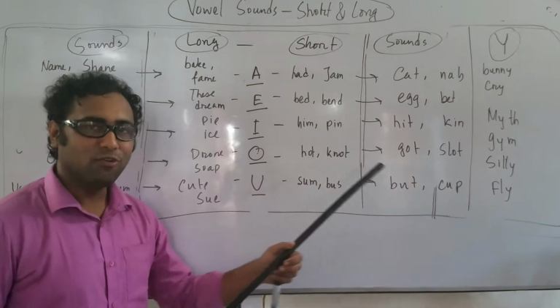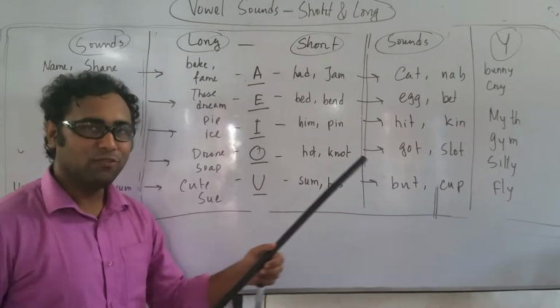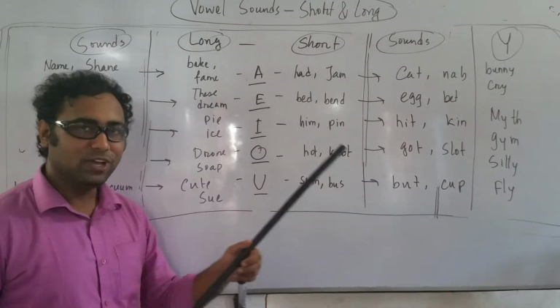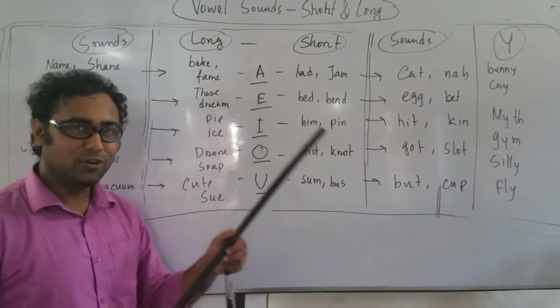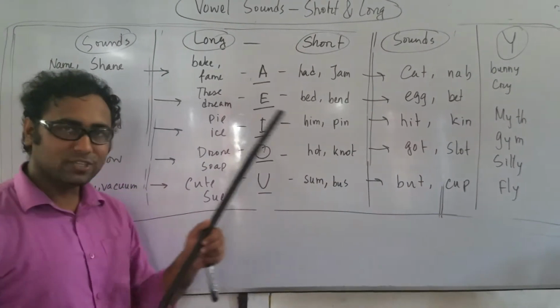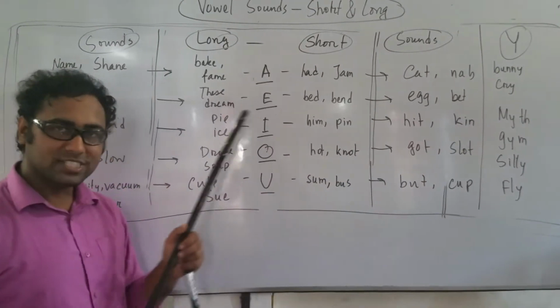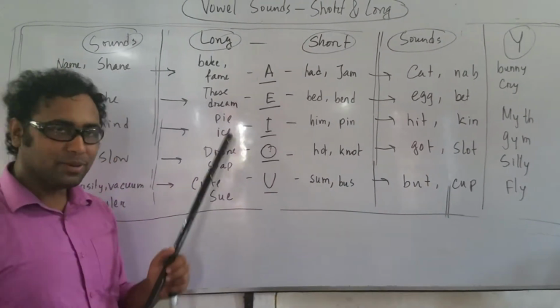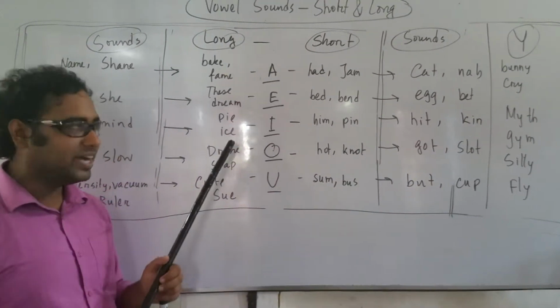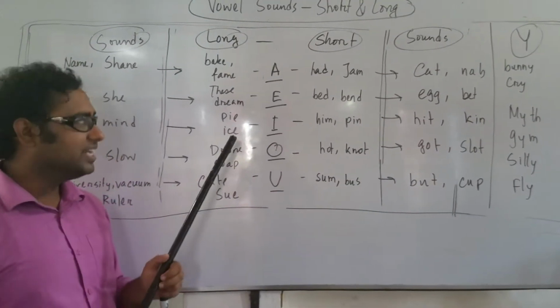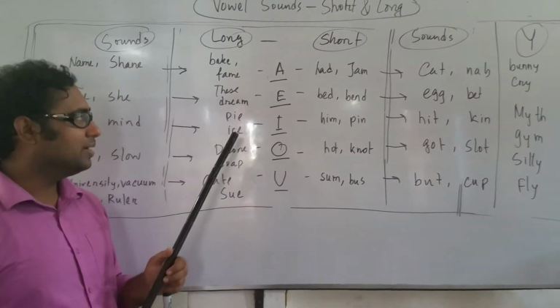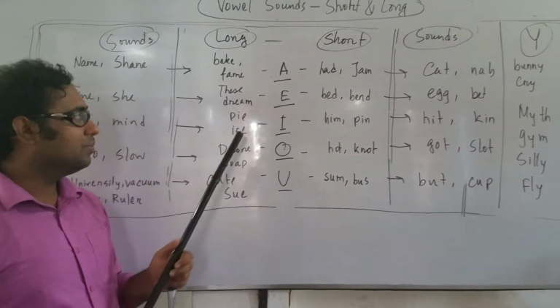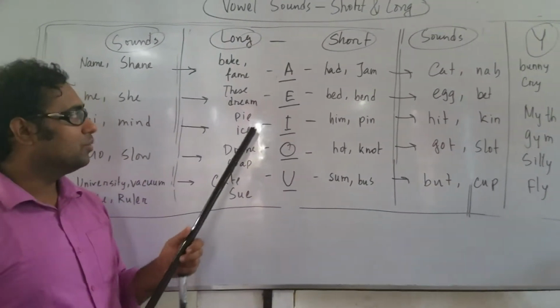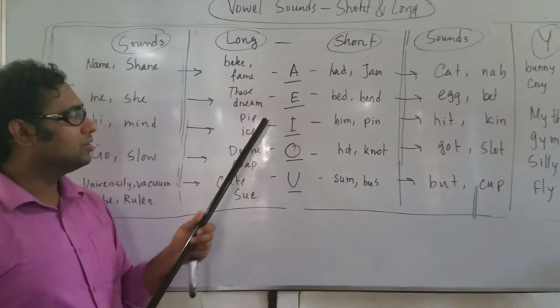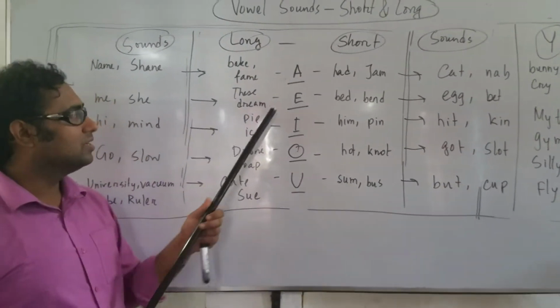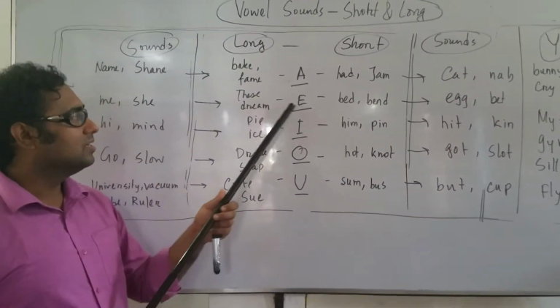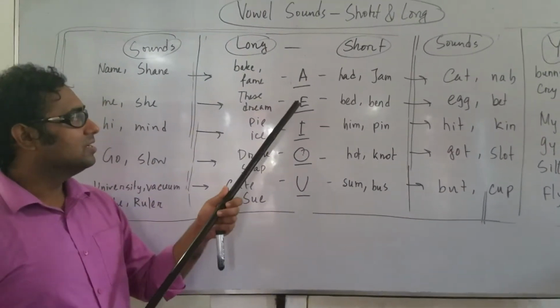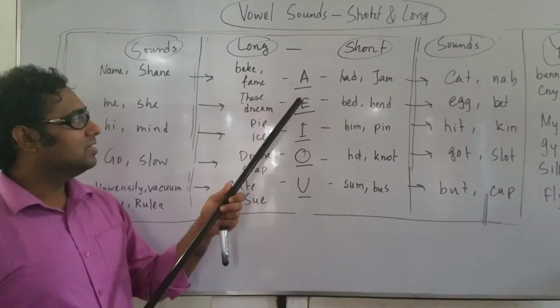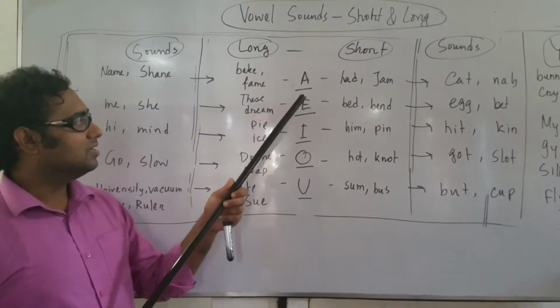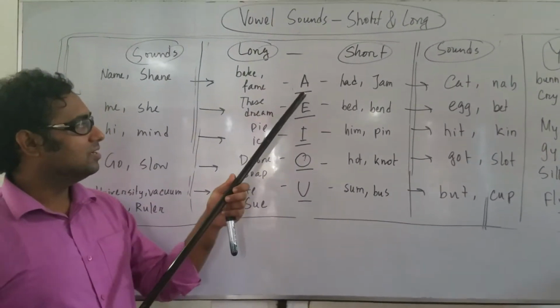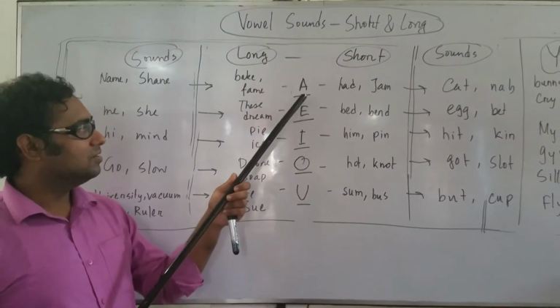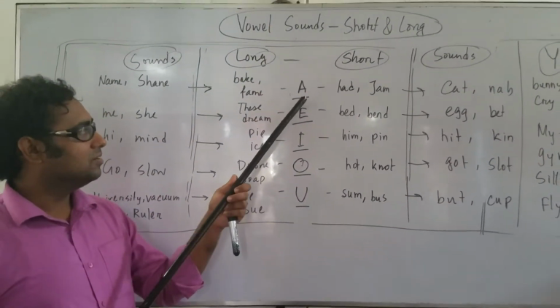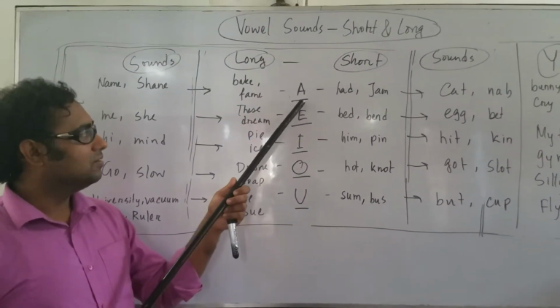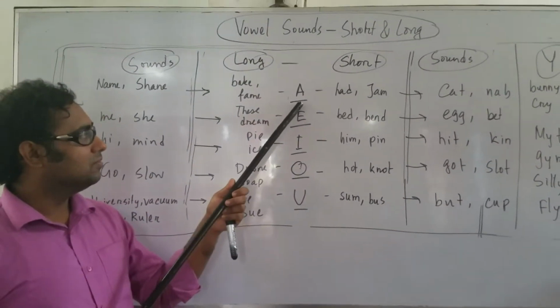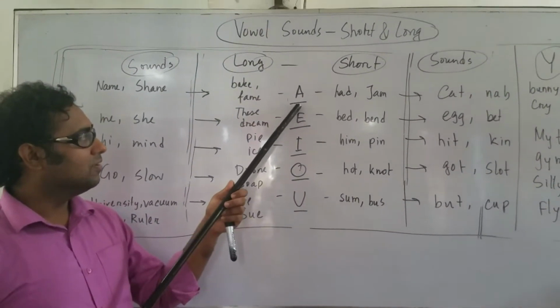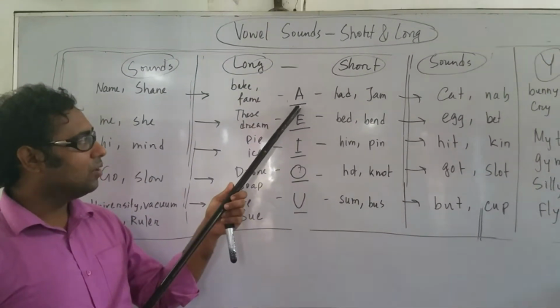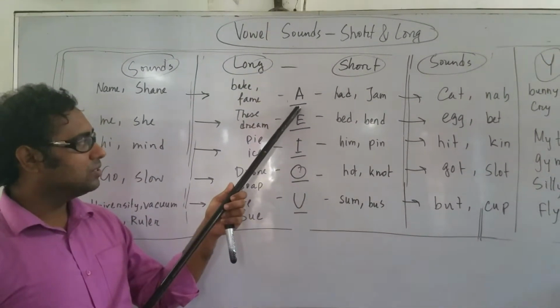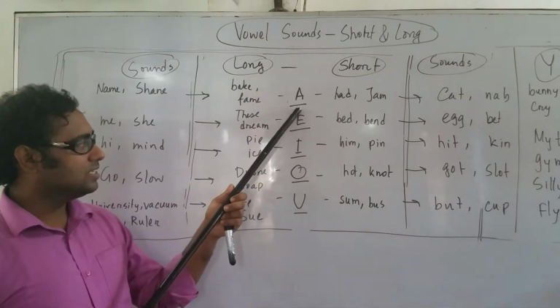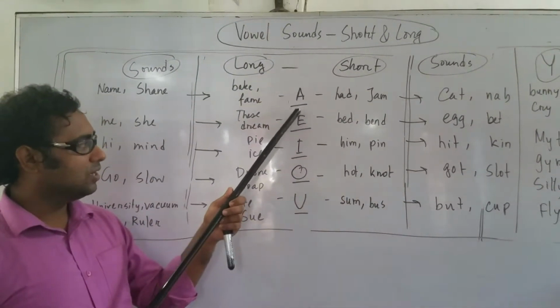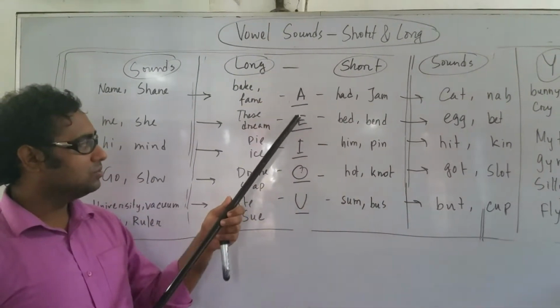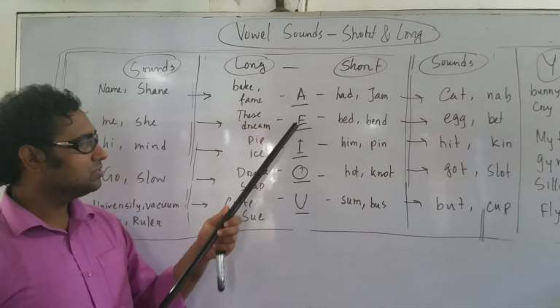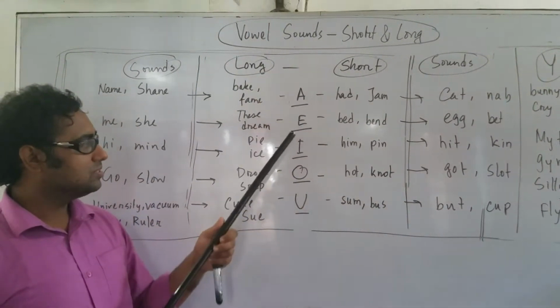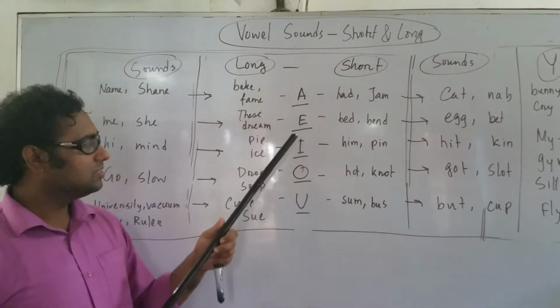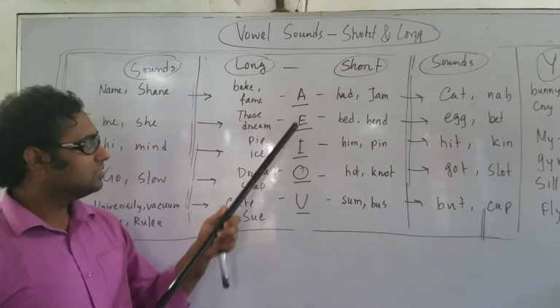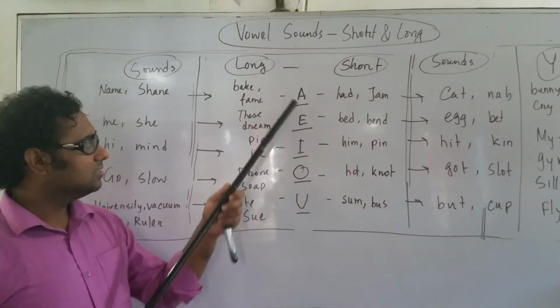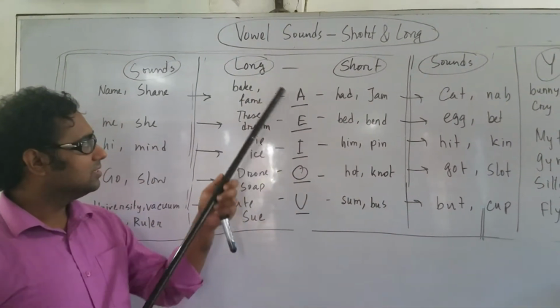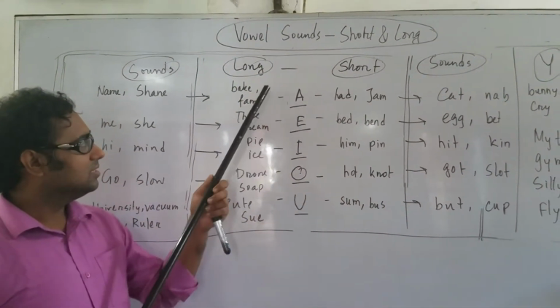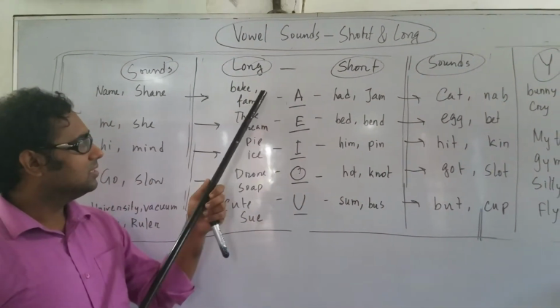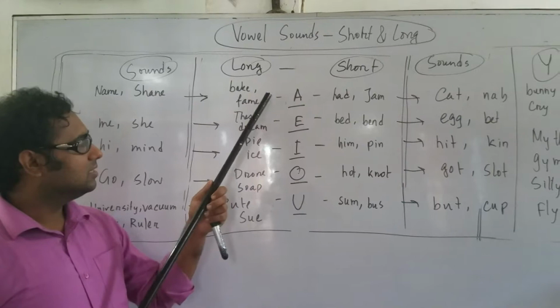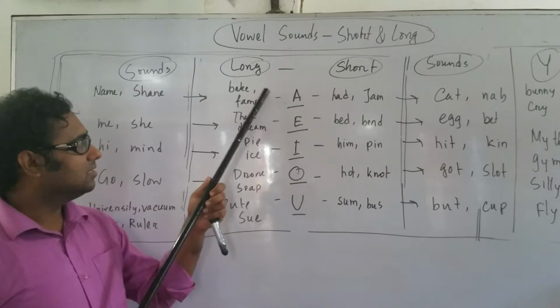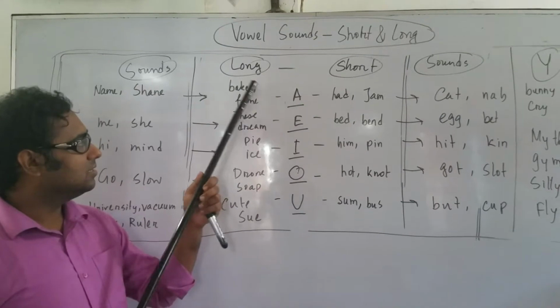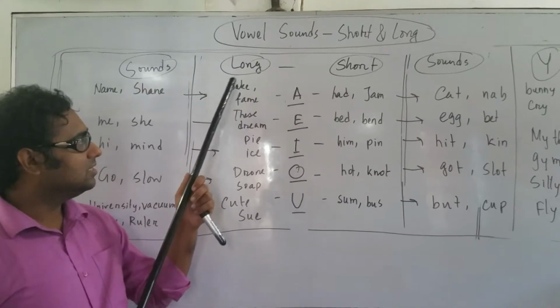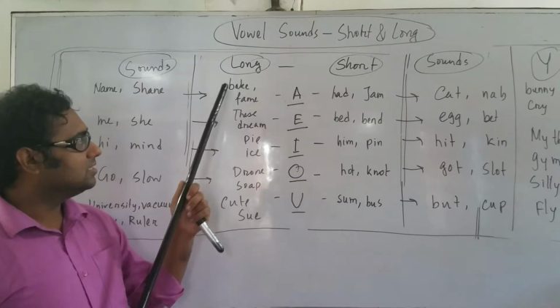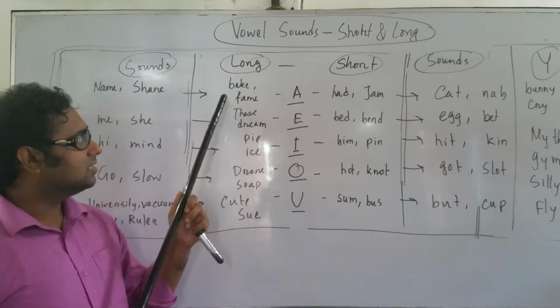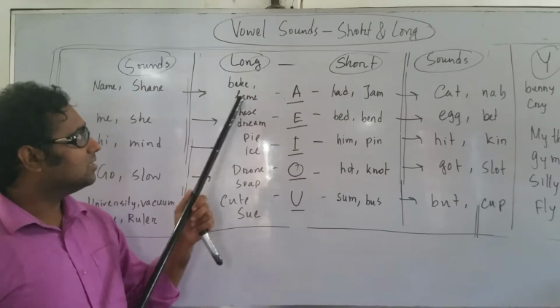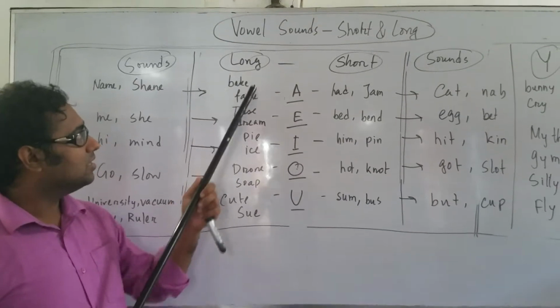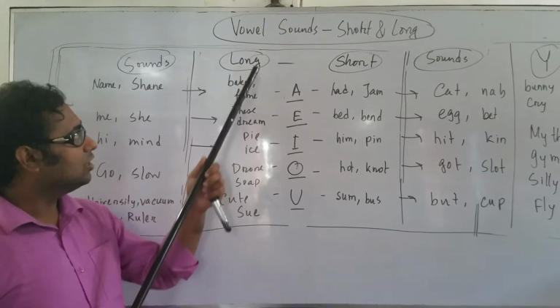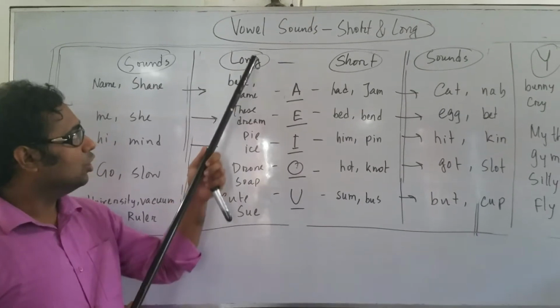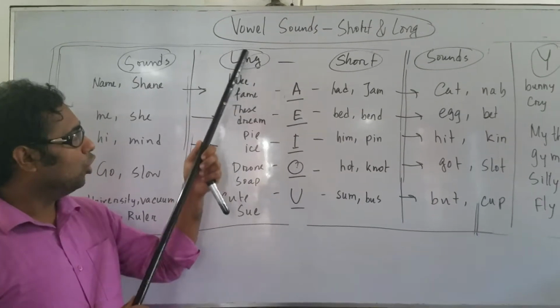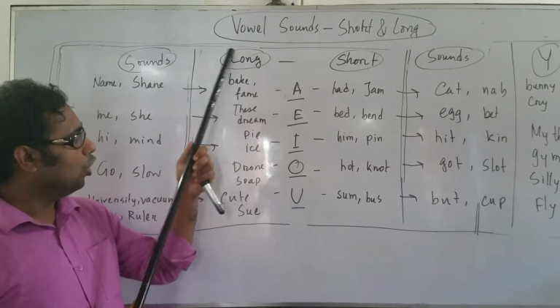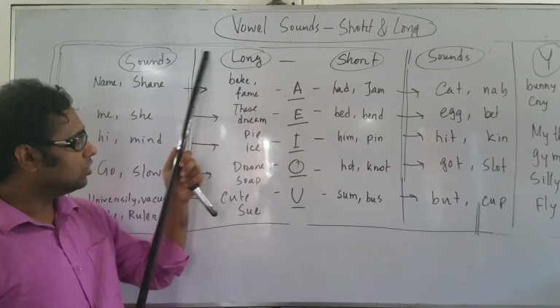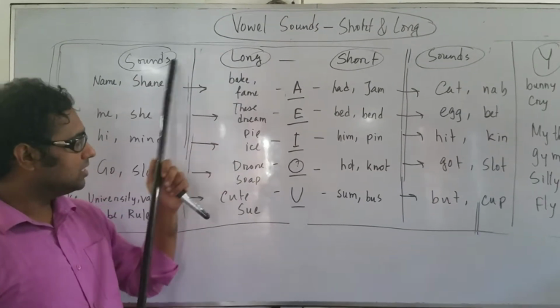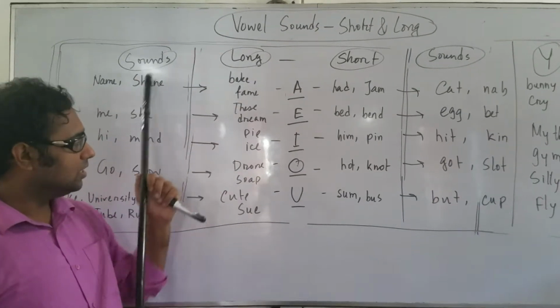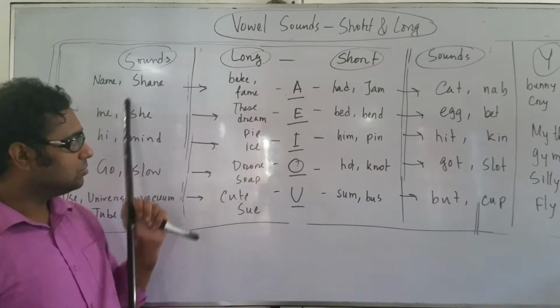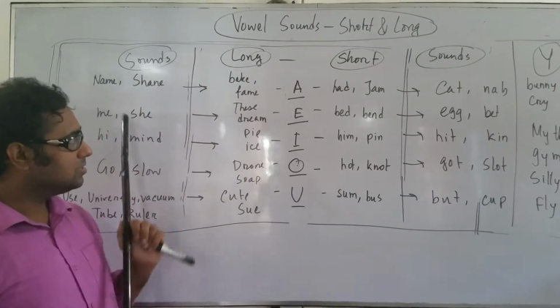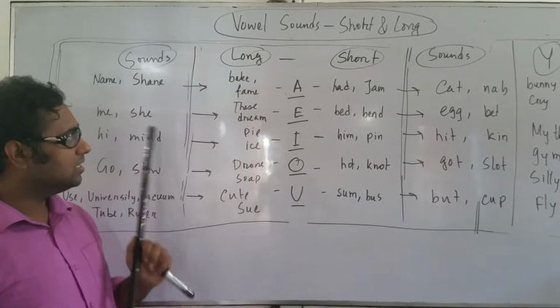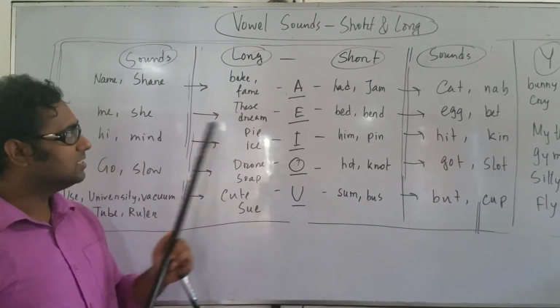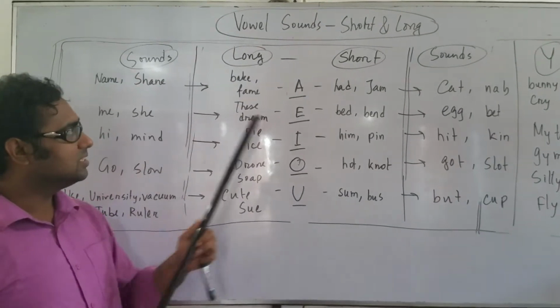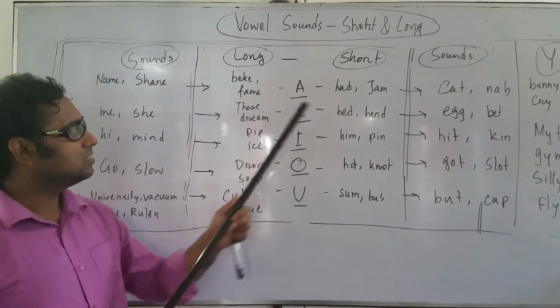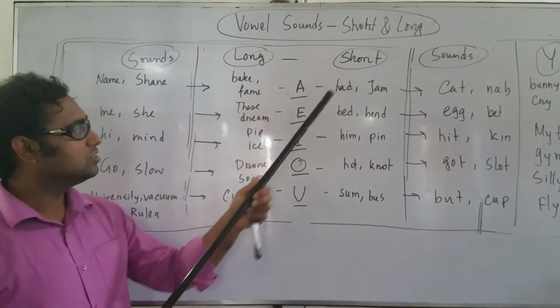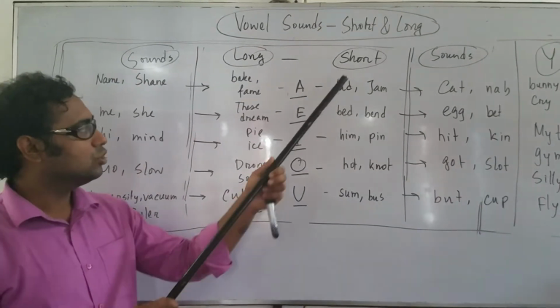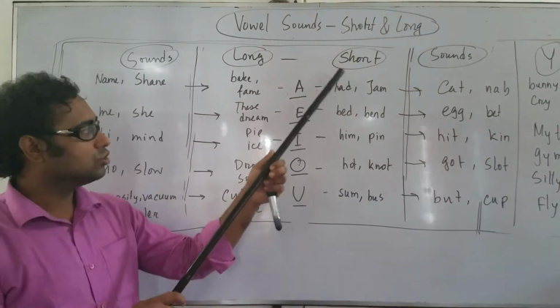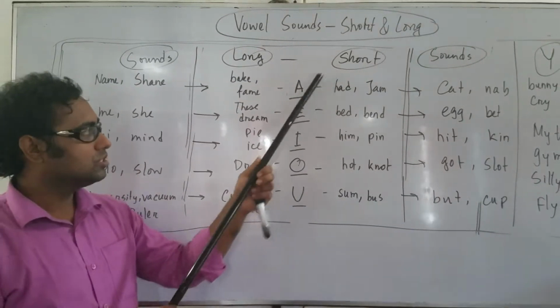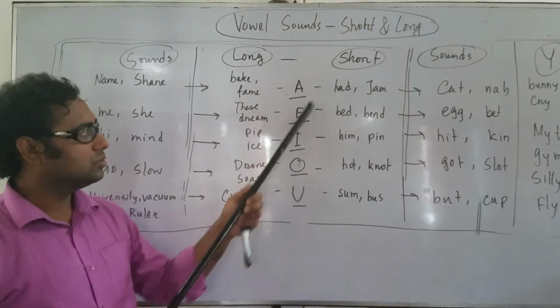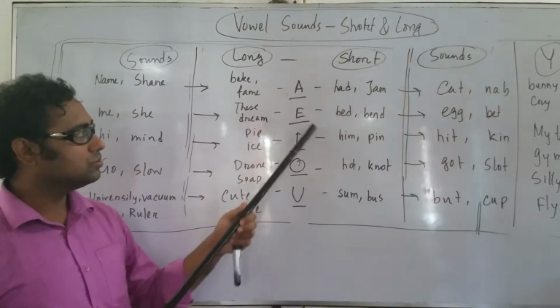Hopefully you got some idea about vowel sounds. These are long sounds and these are short sounds.